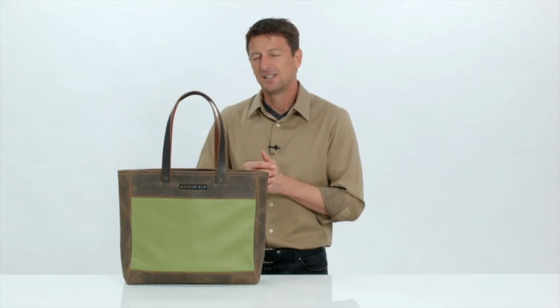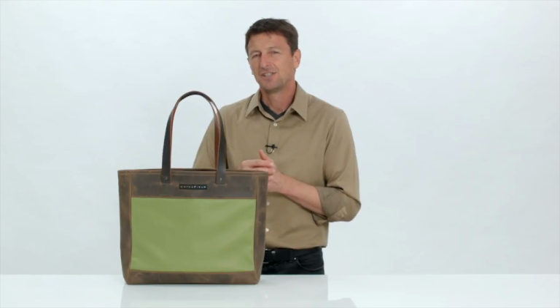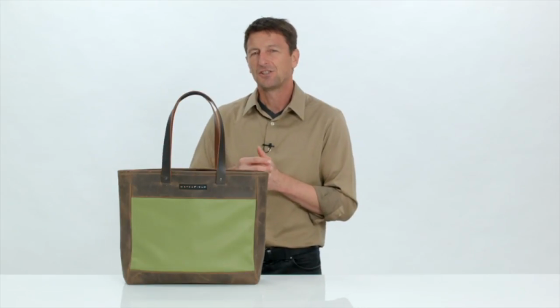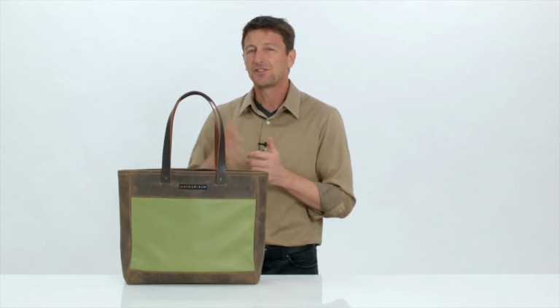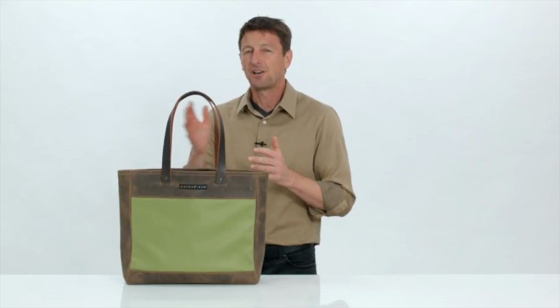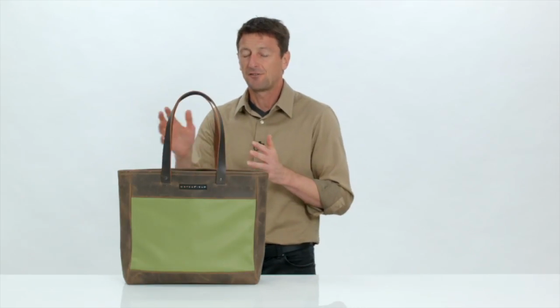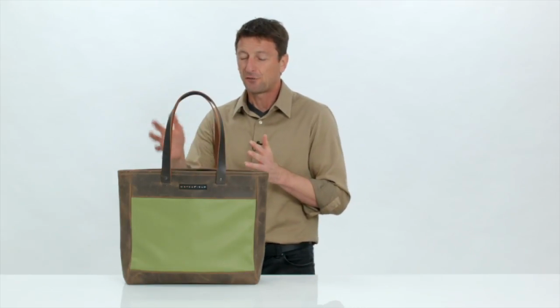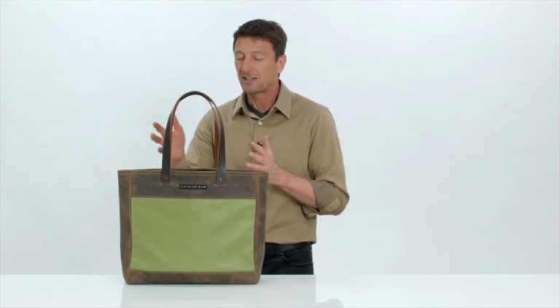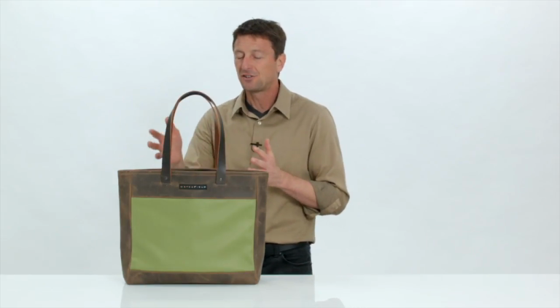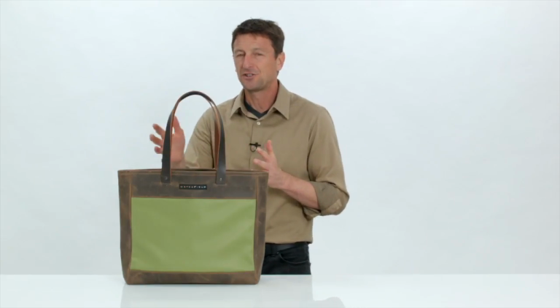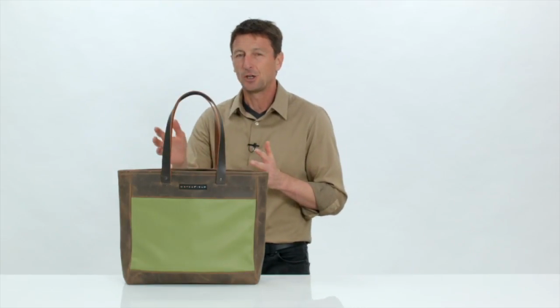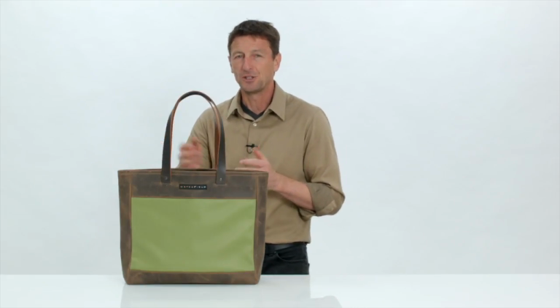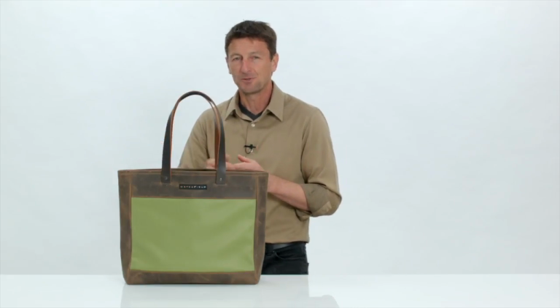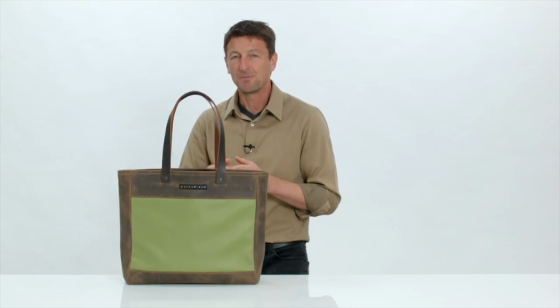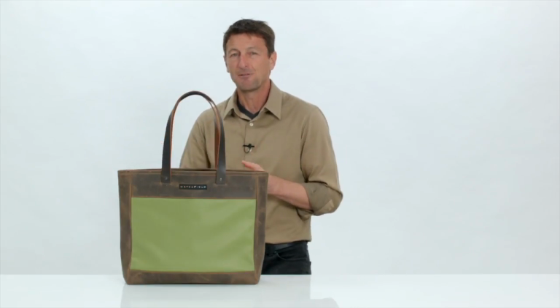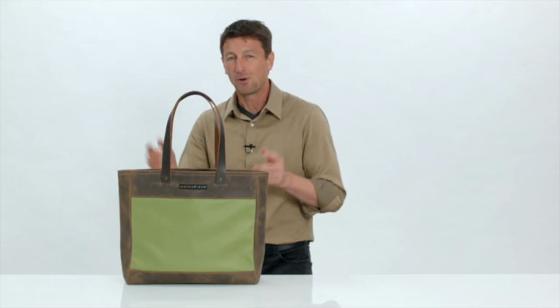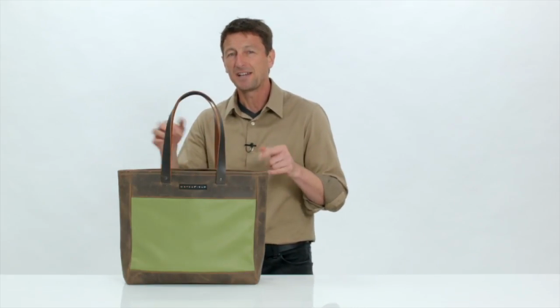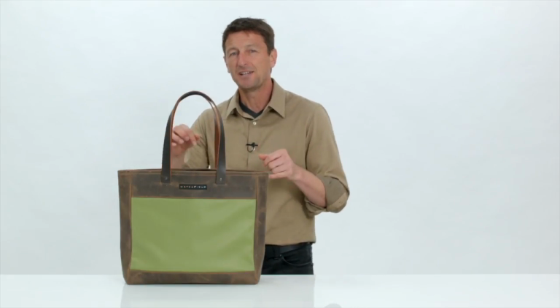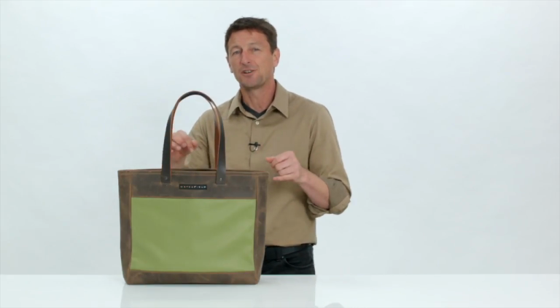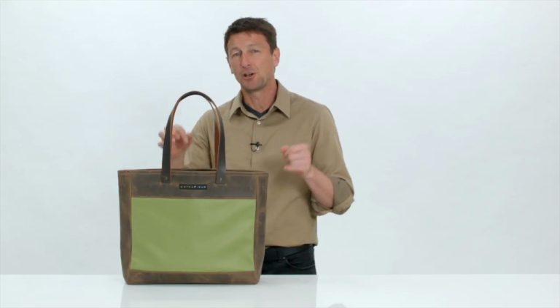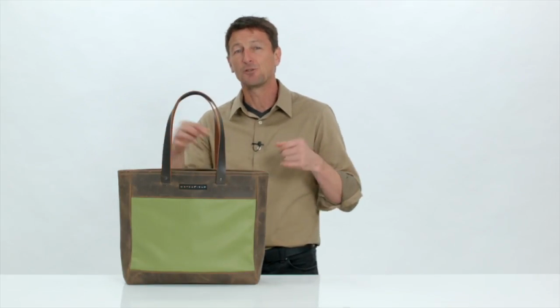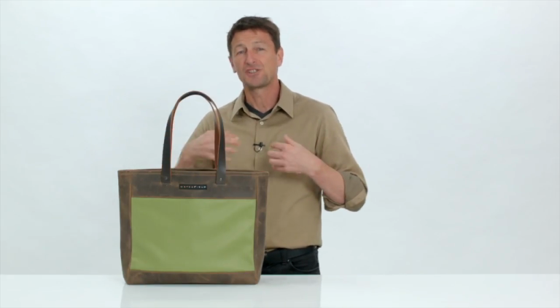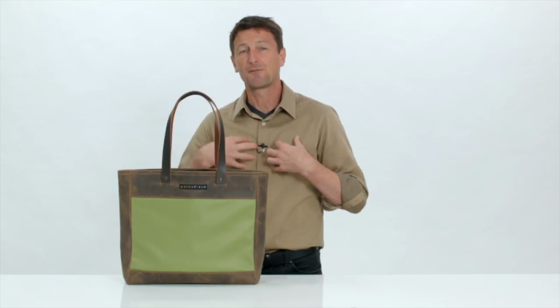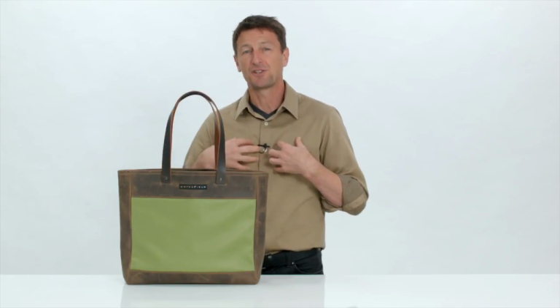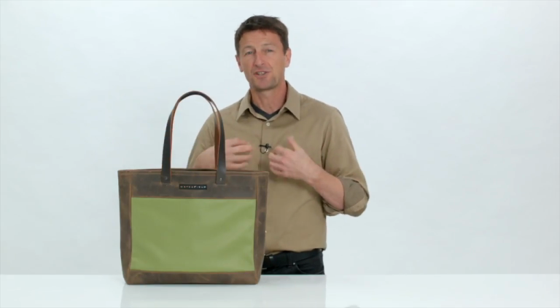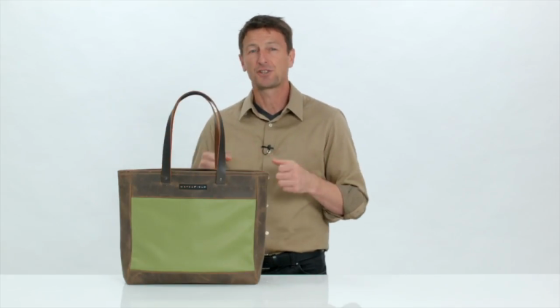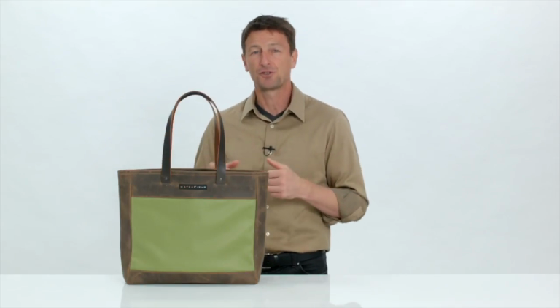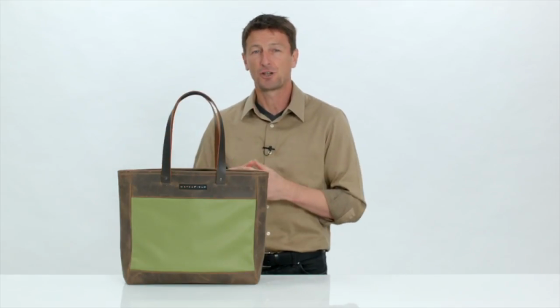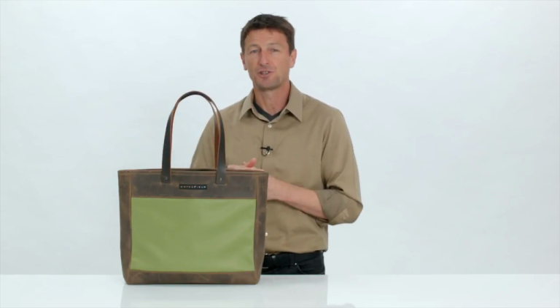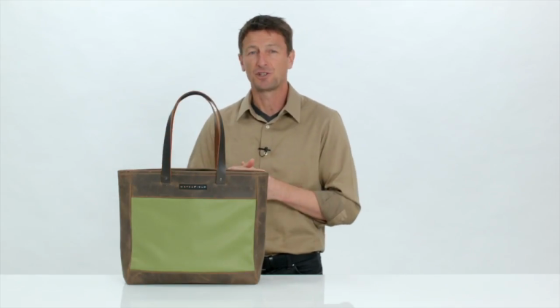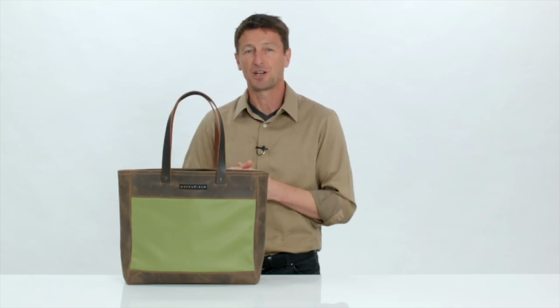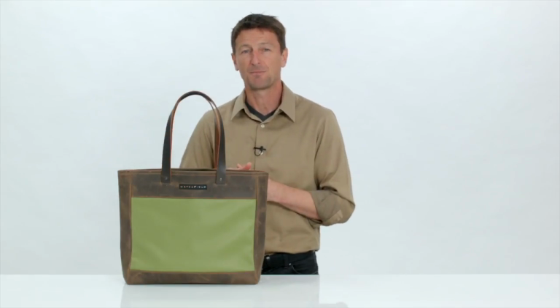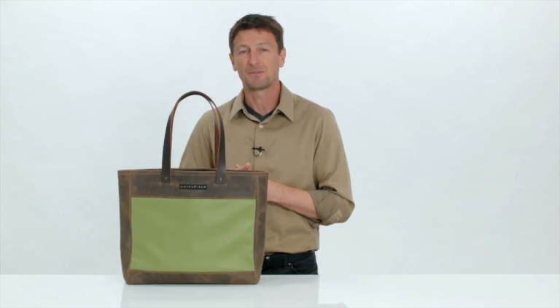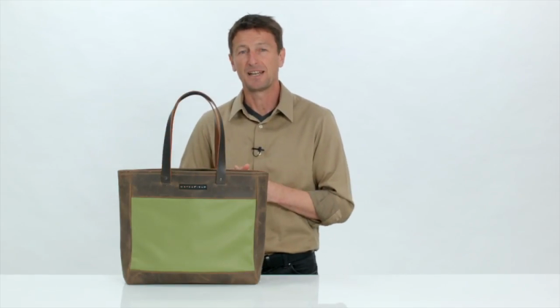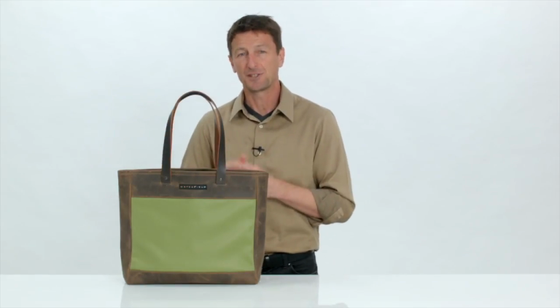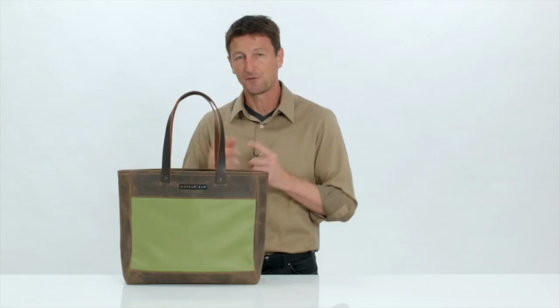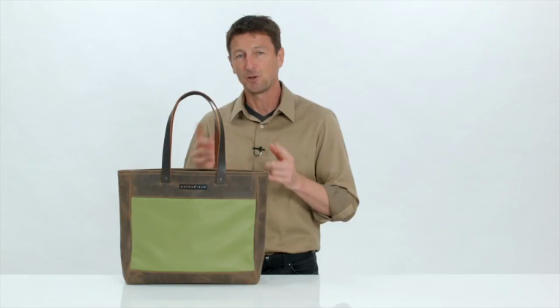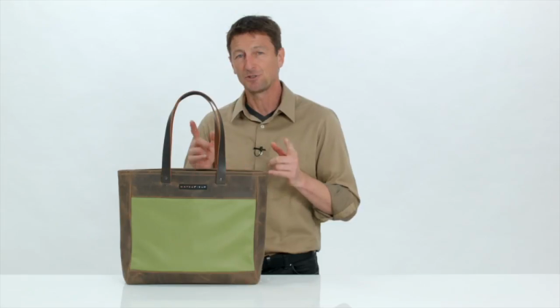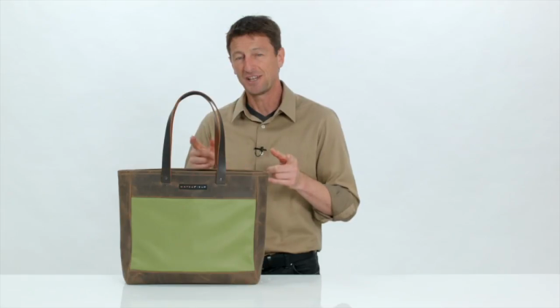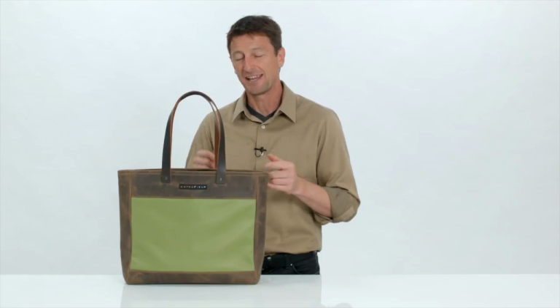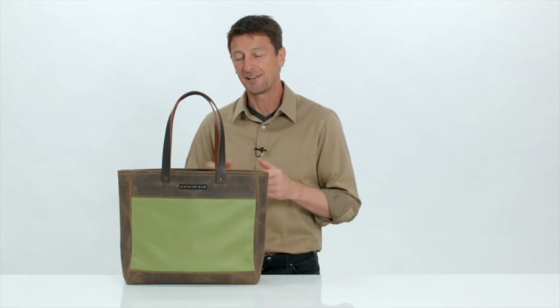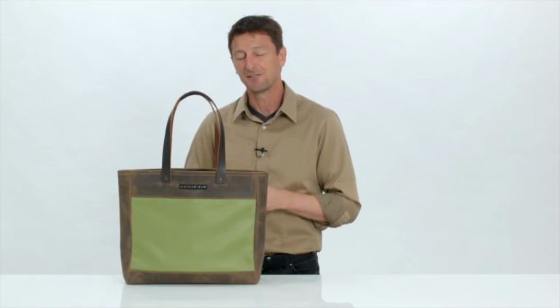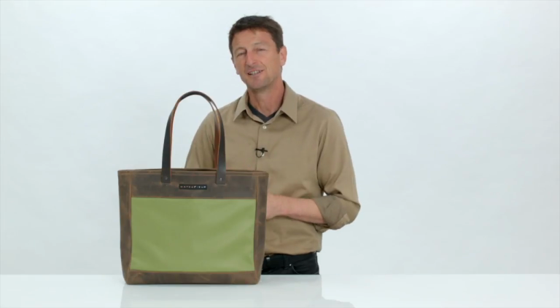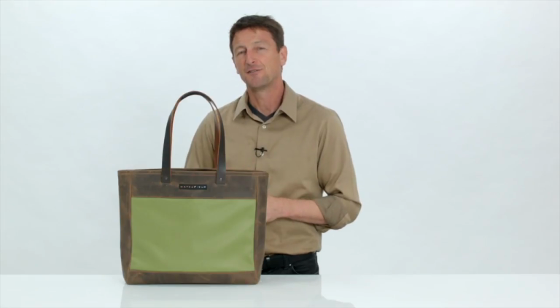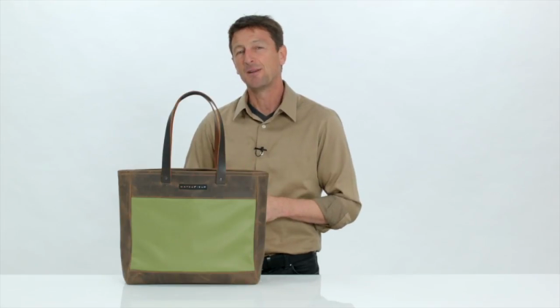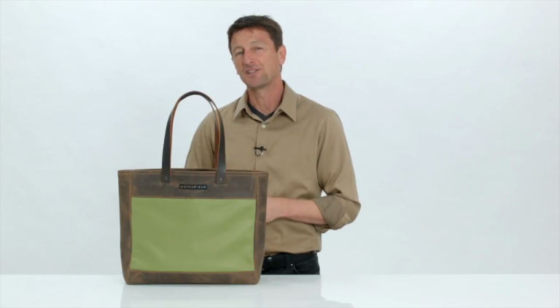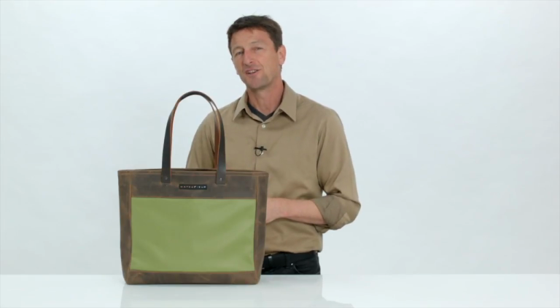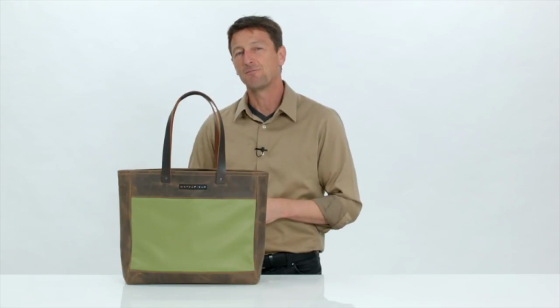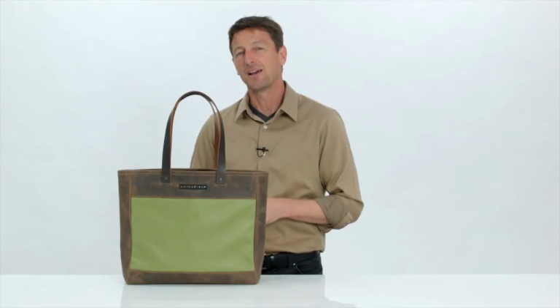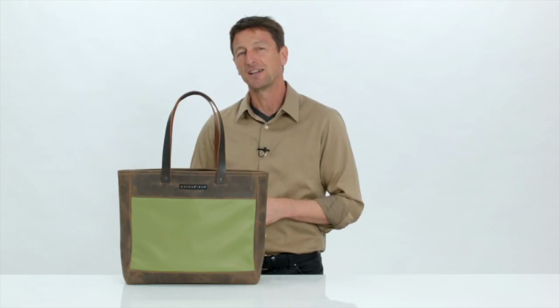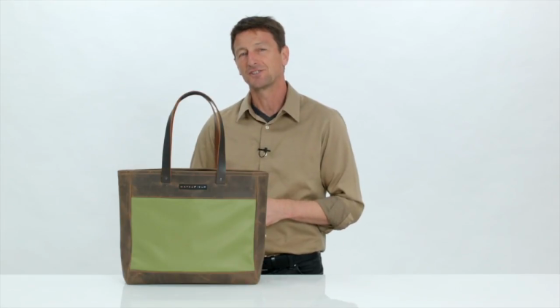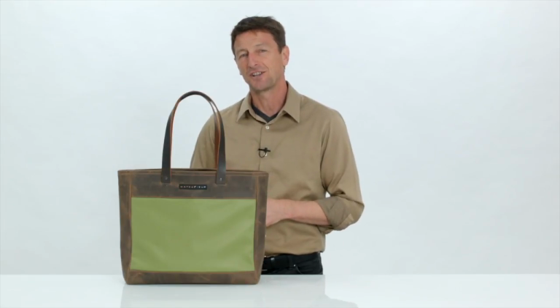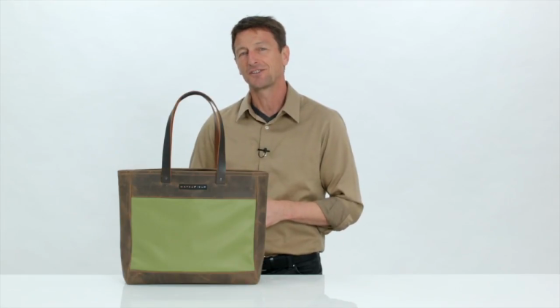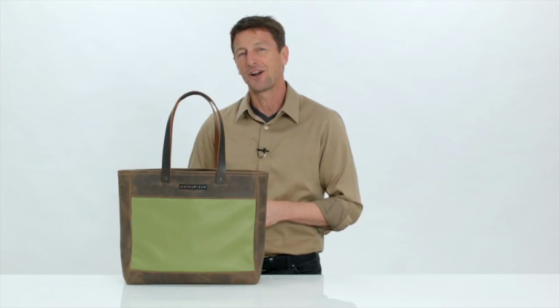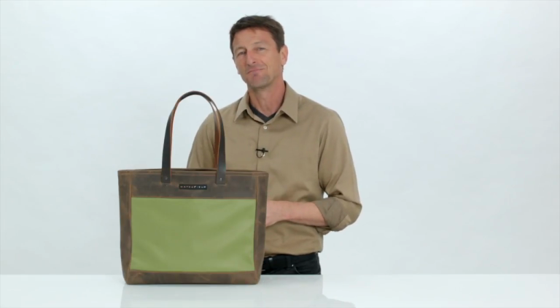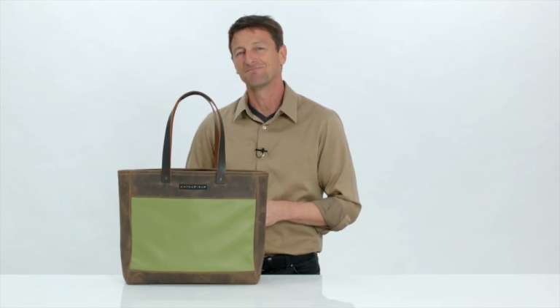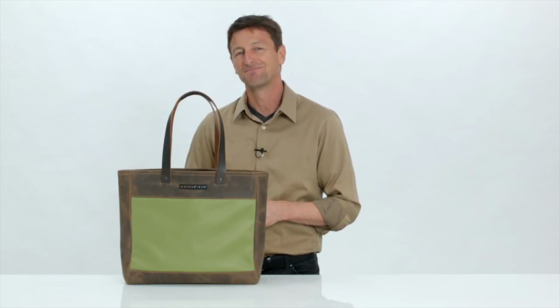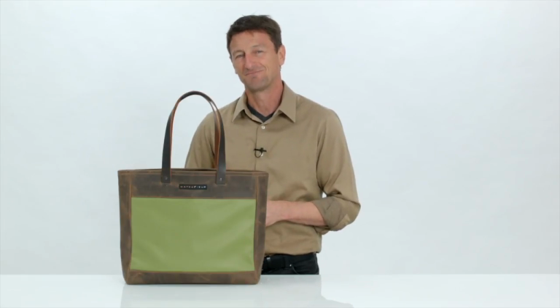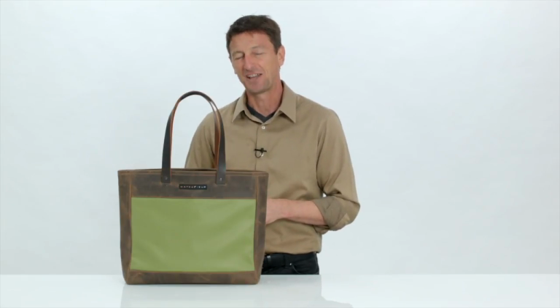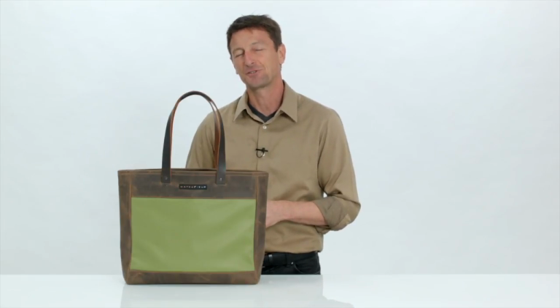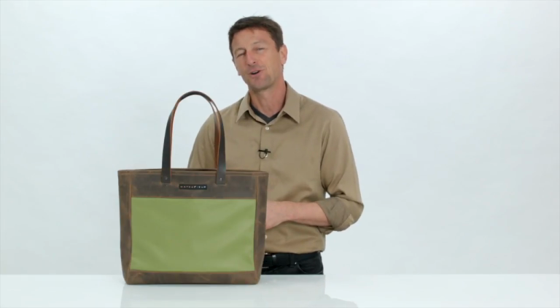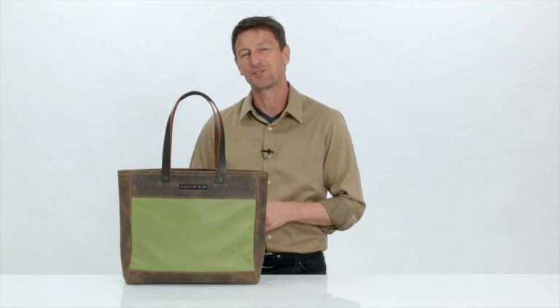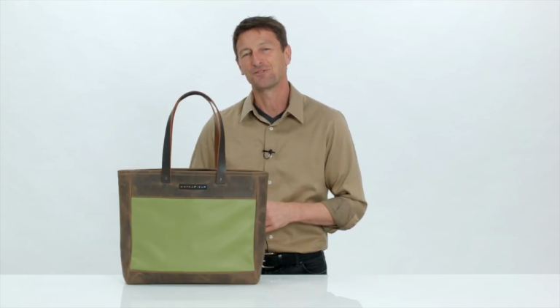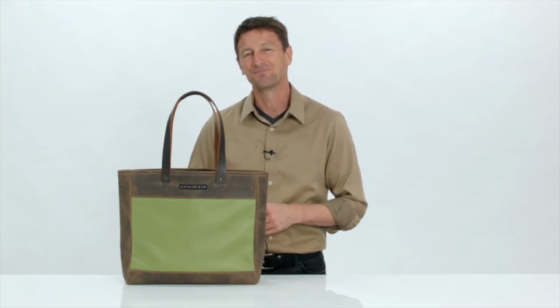So this is our Franklin Tote. It's made right here in our own San Francisco Sewing Shop and it's available today from sfbags.com. Thanks for watching.